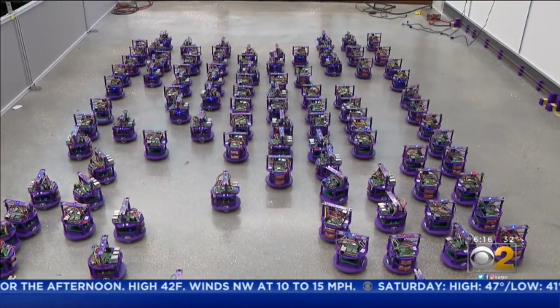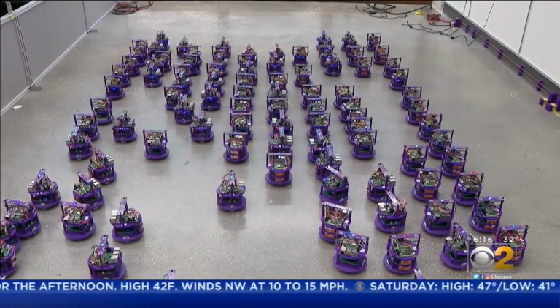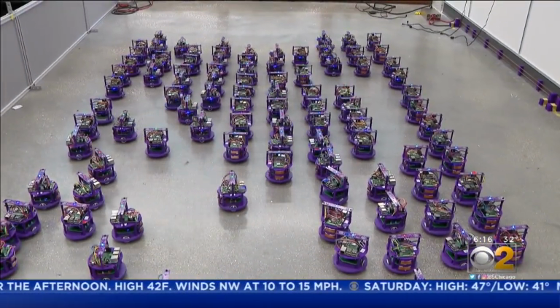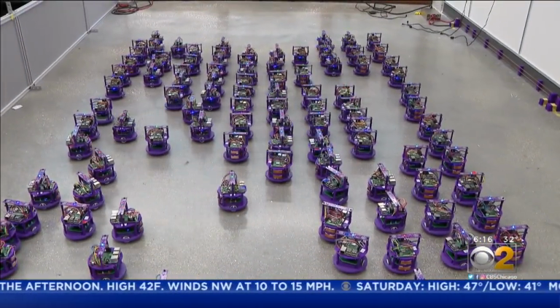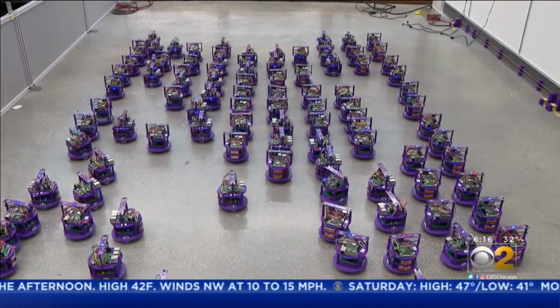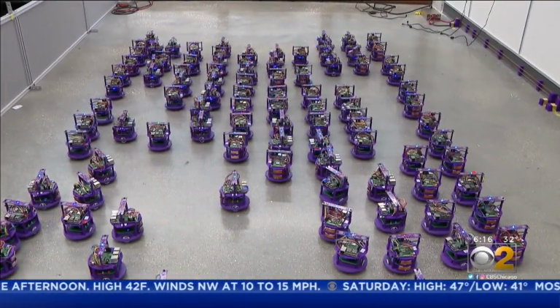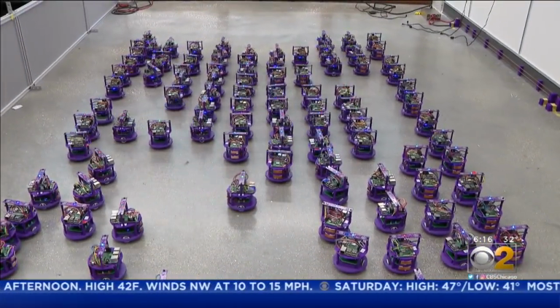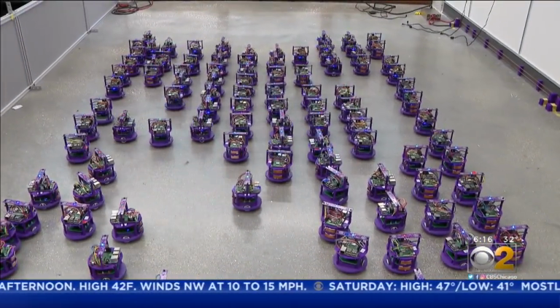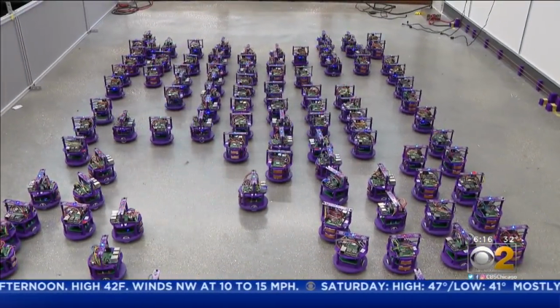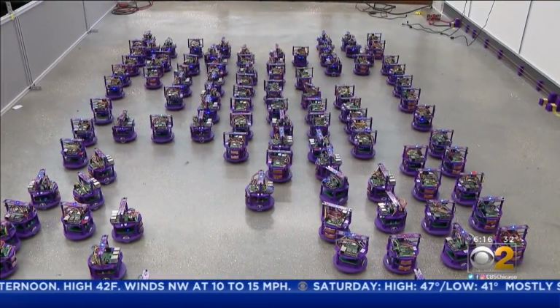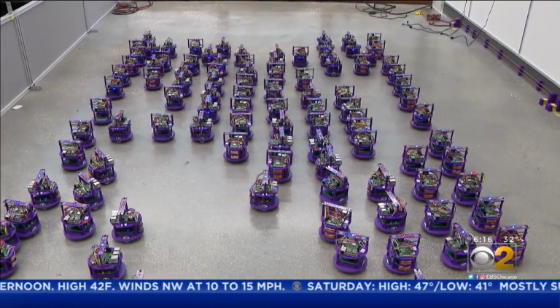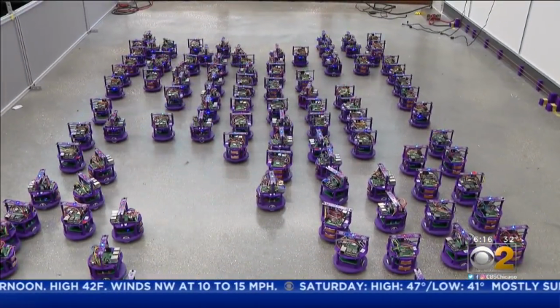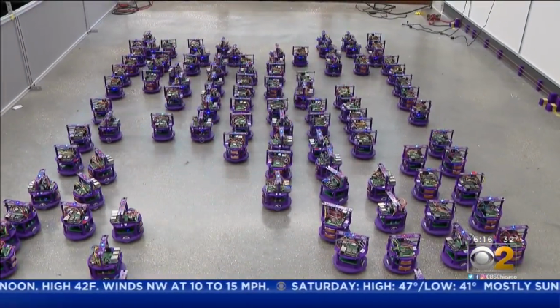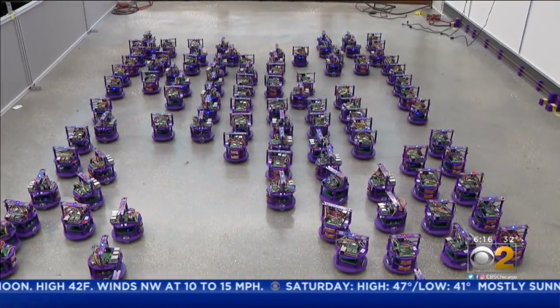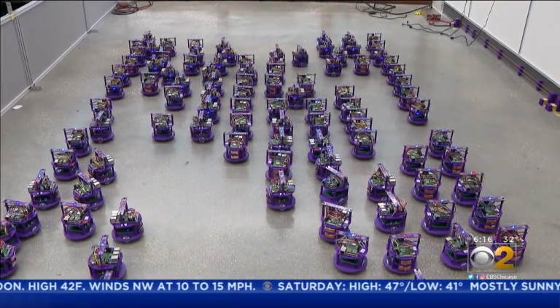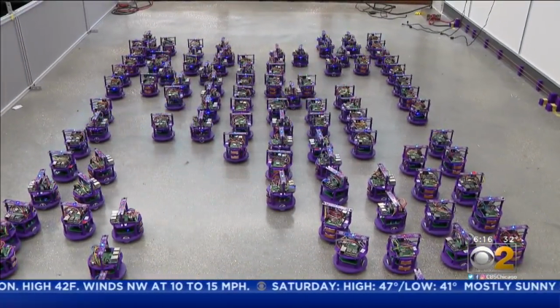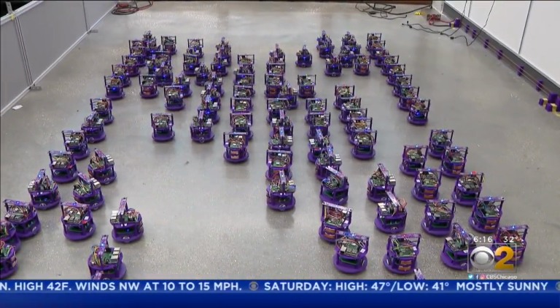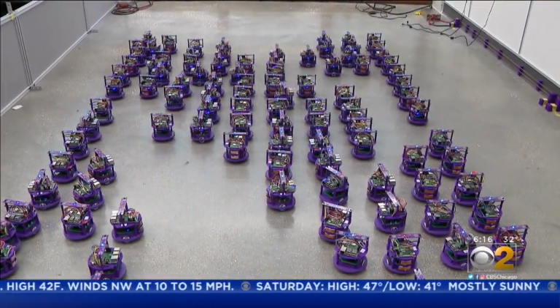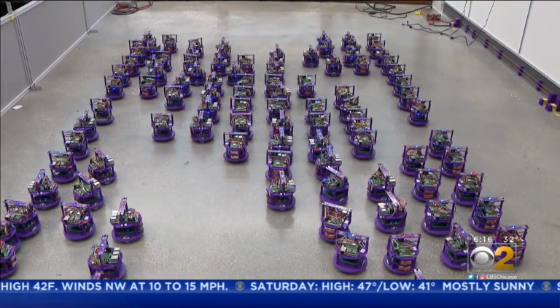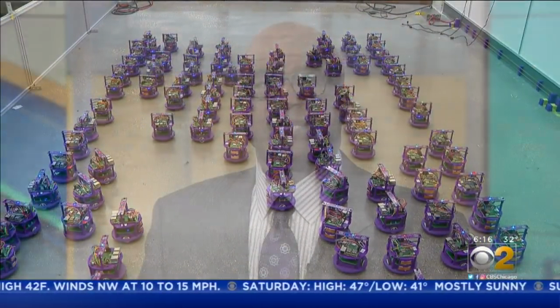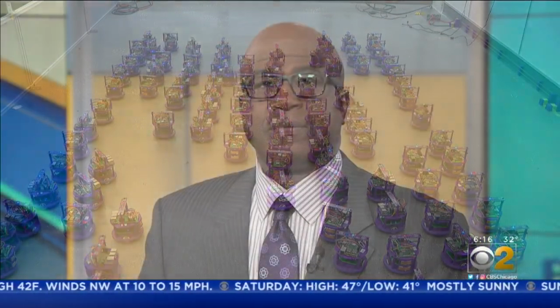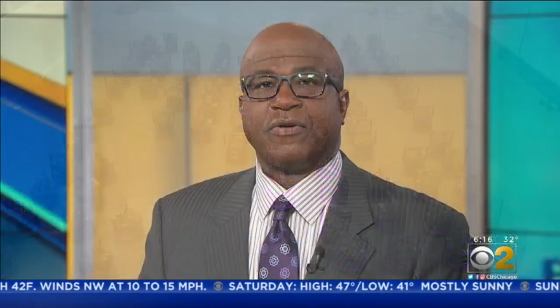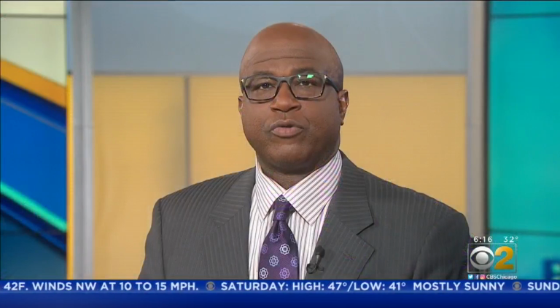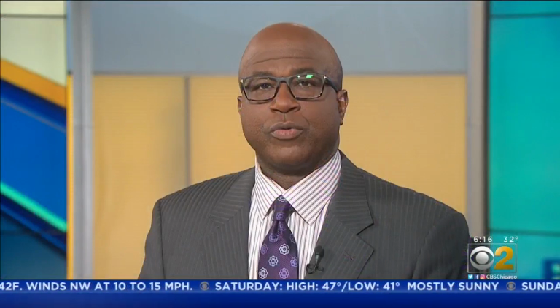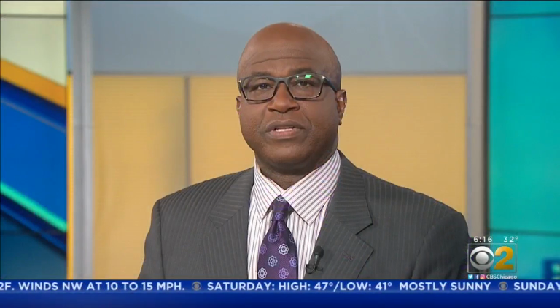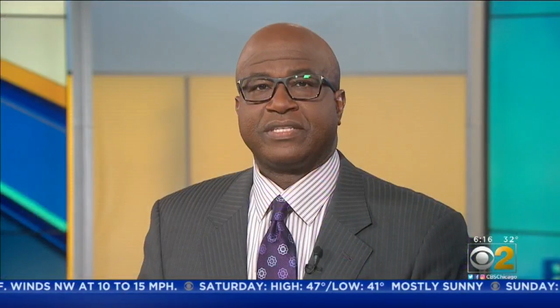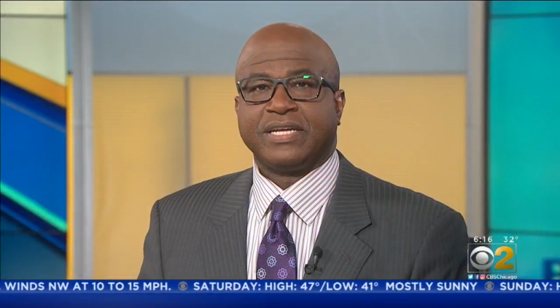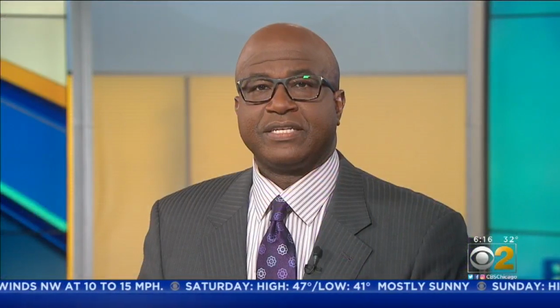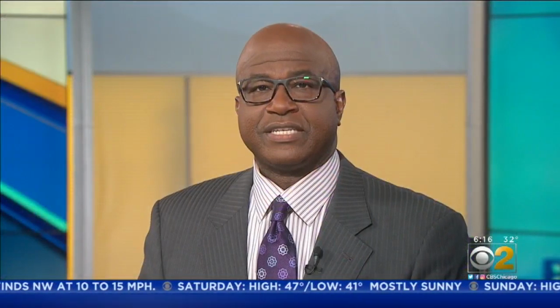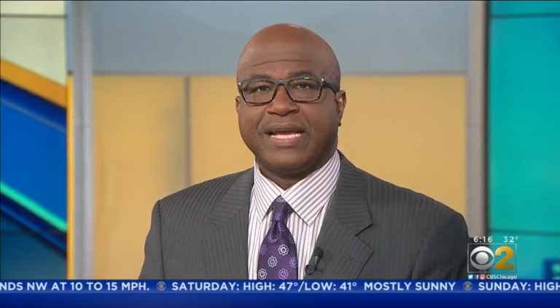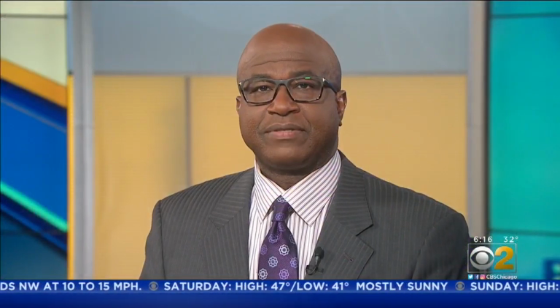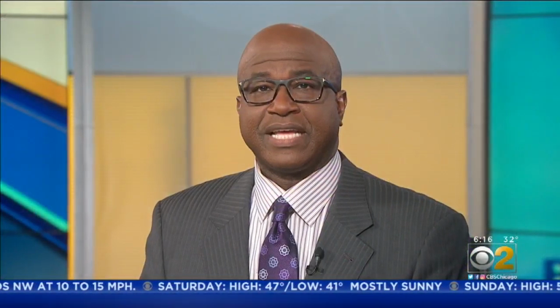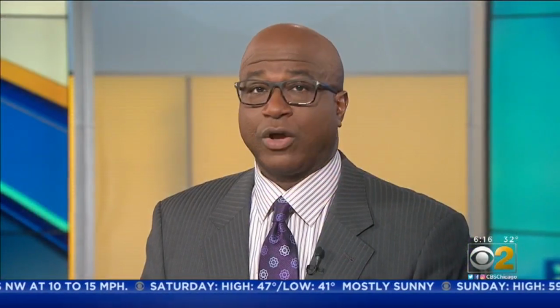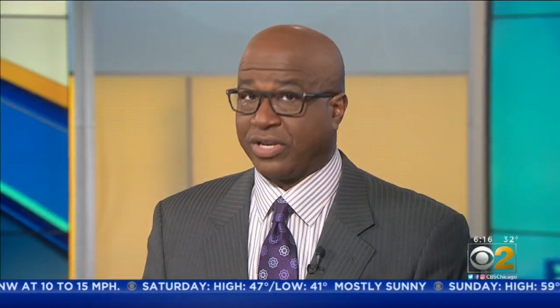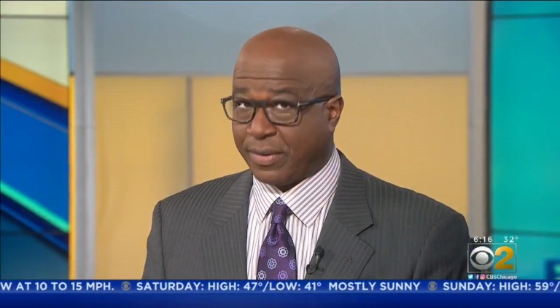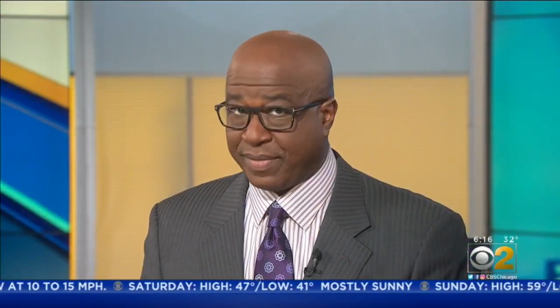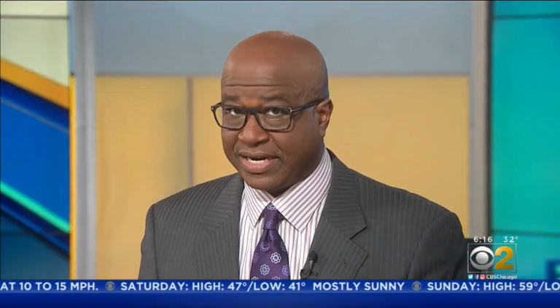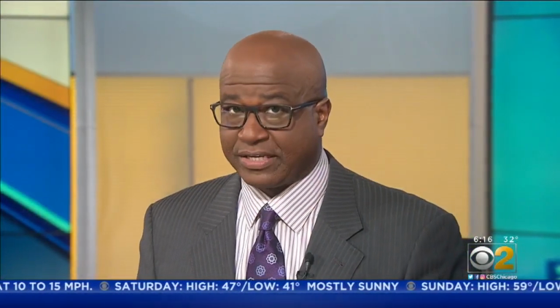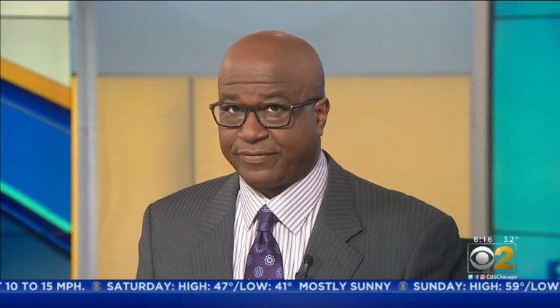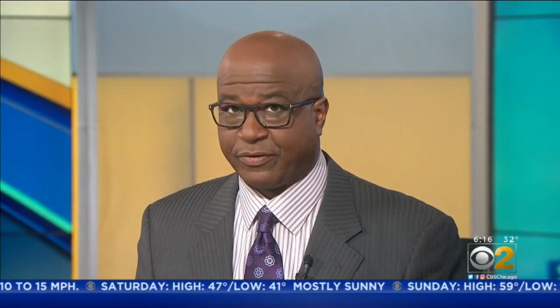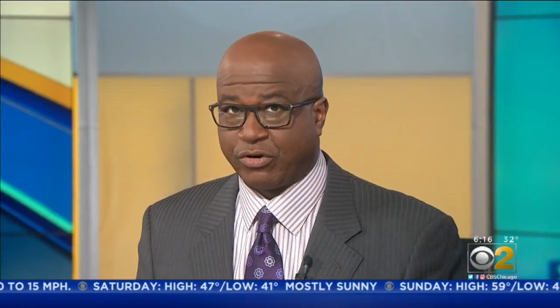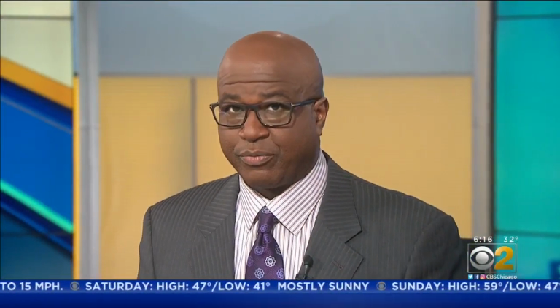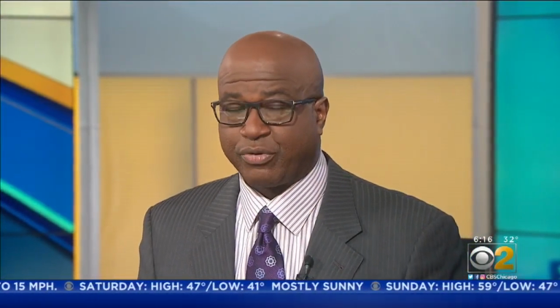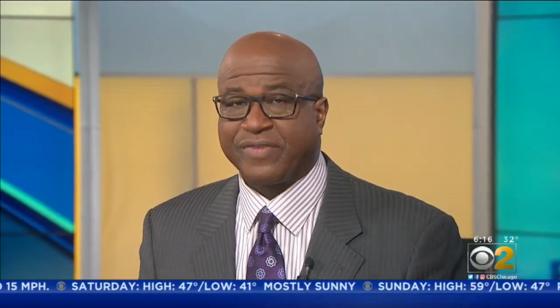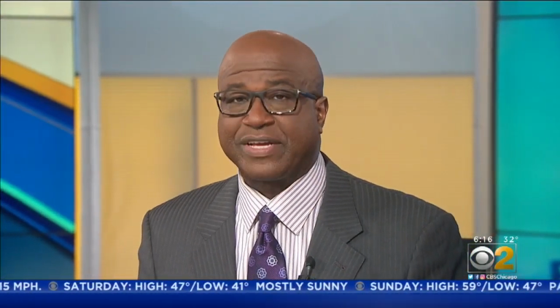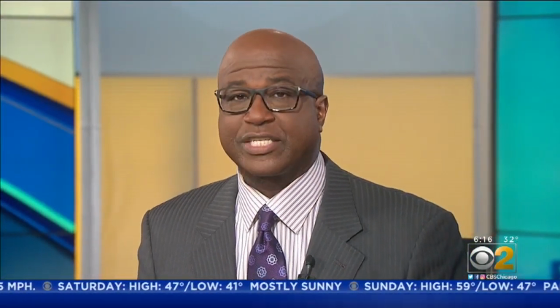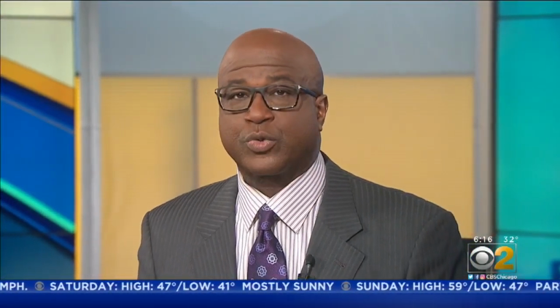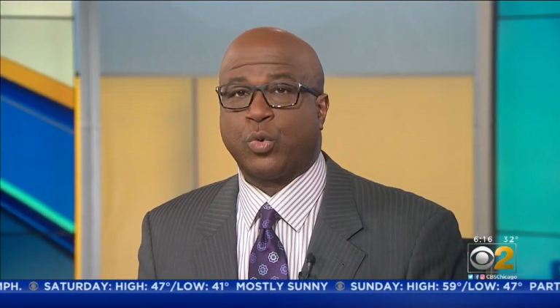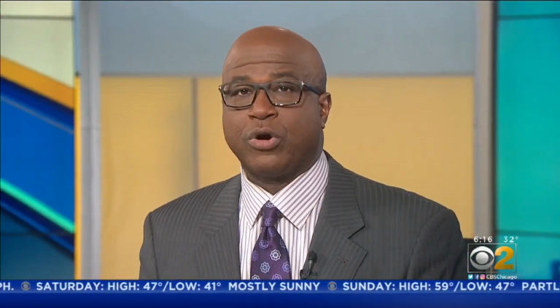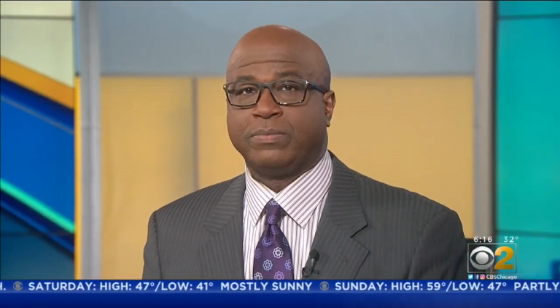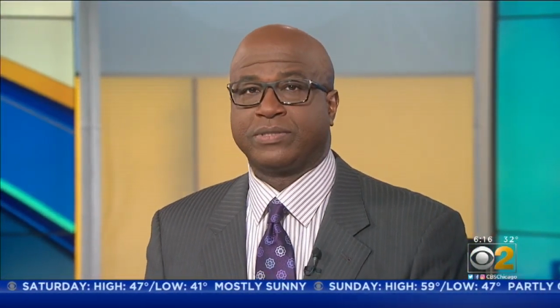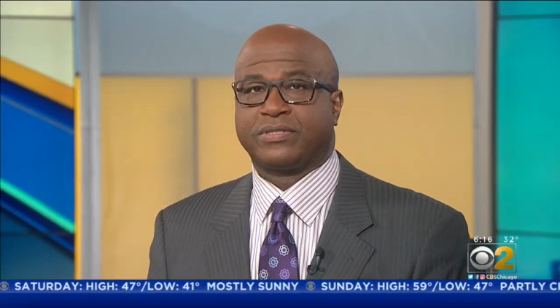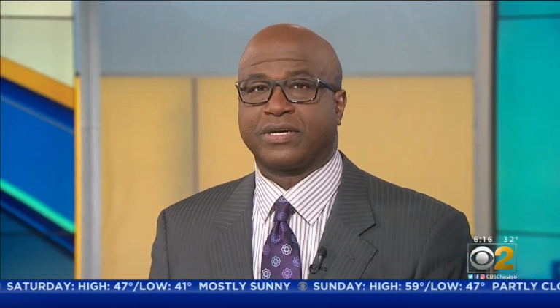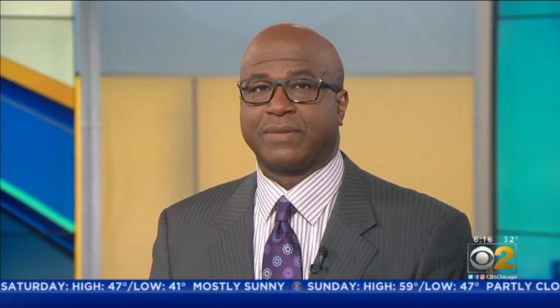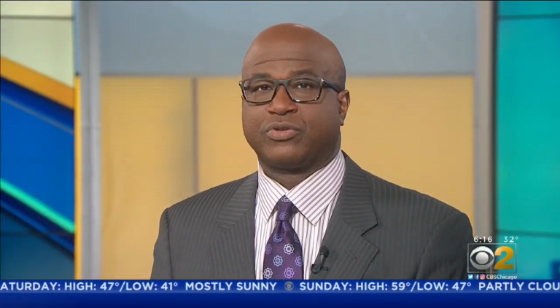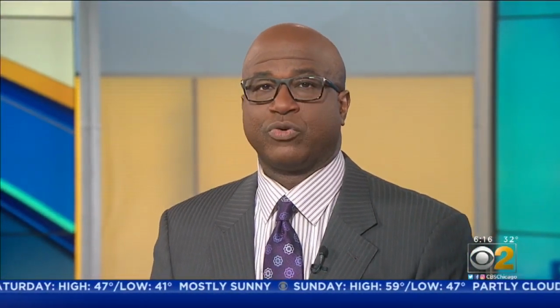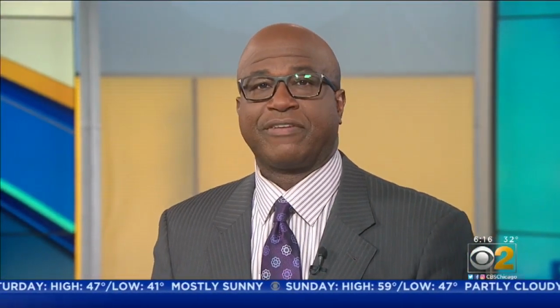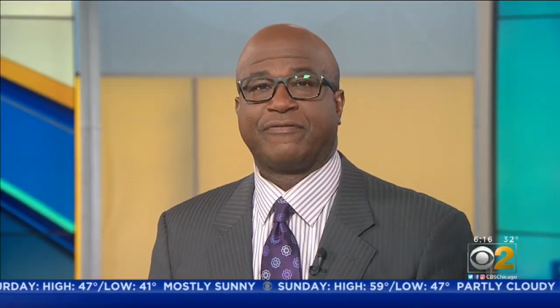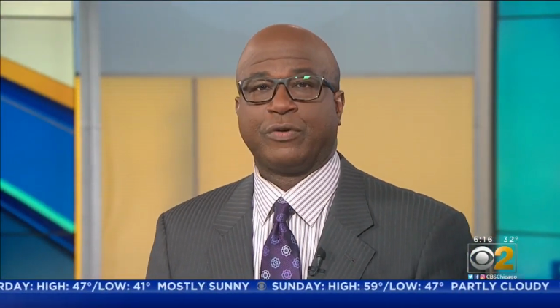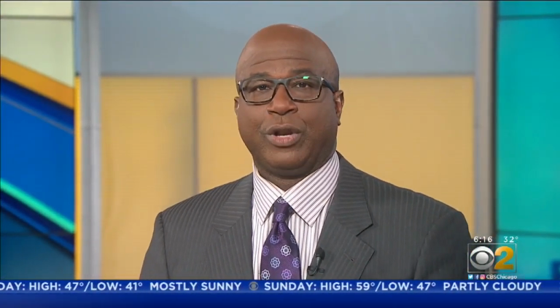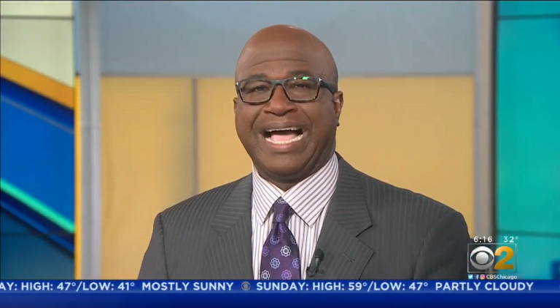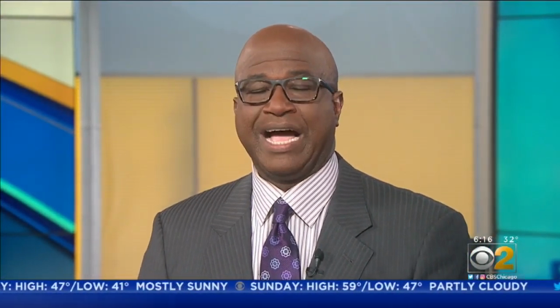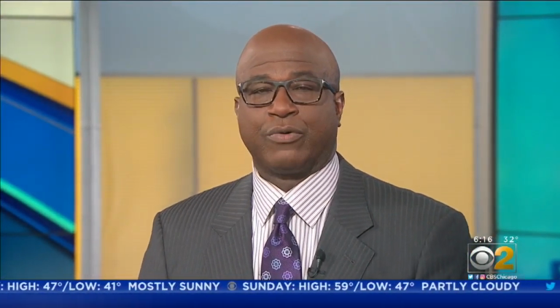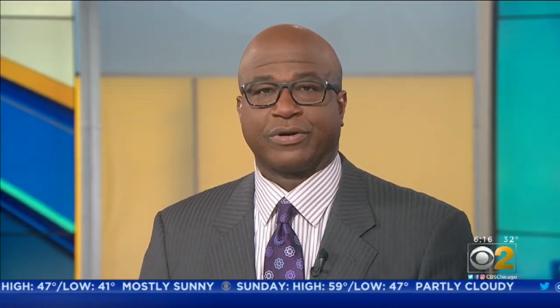Lauren Victory, CBS 2 News. Some of Rubenstein's shapes take only a minute to form. Previous swarms took up to a full hour.